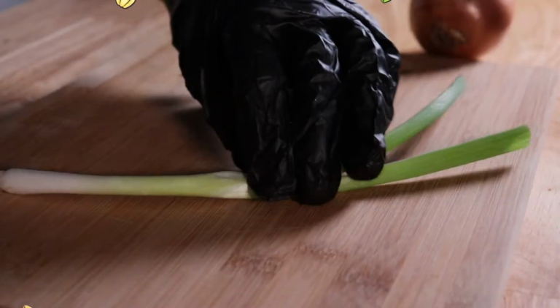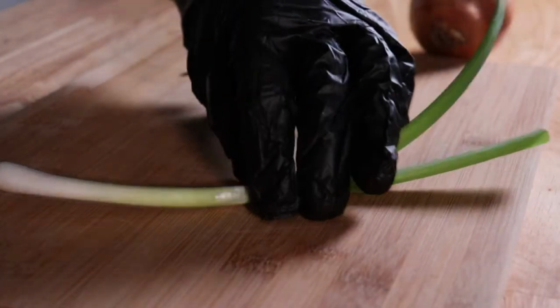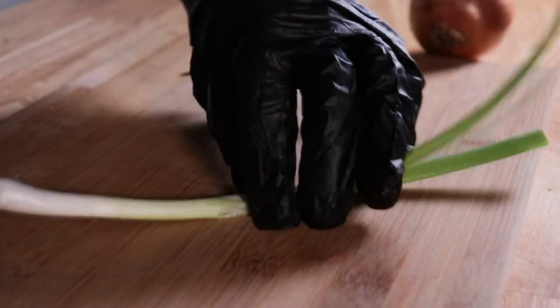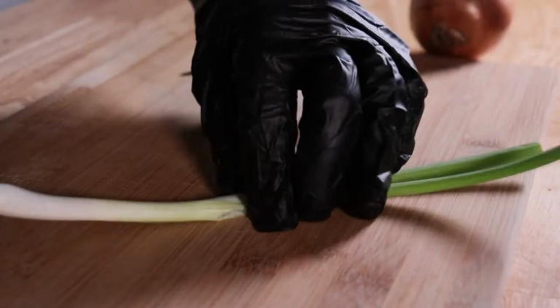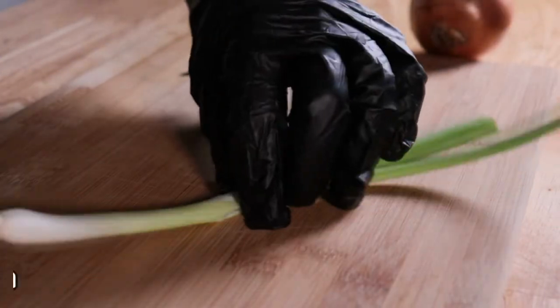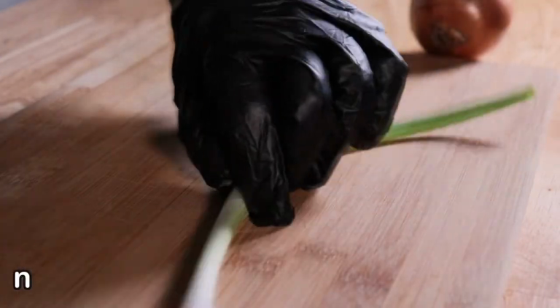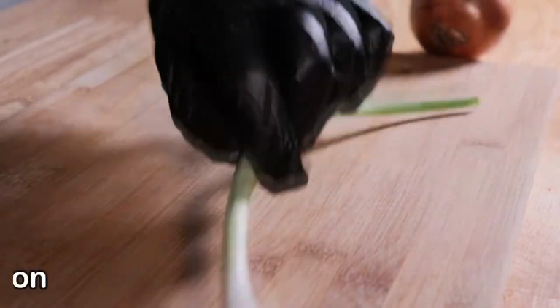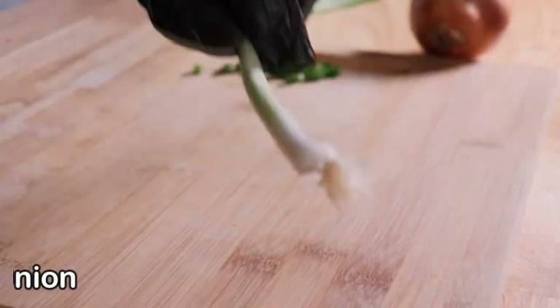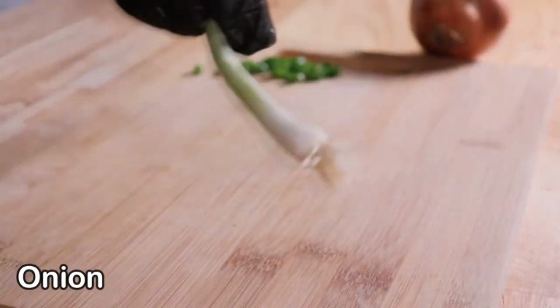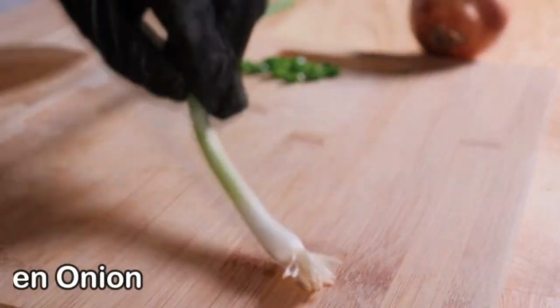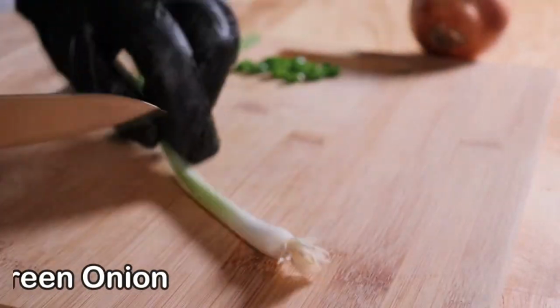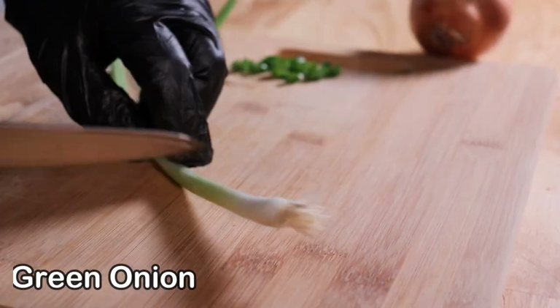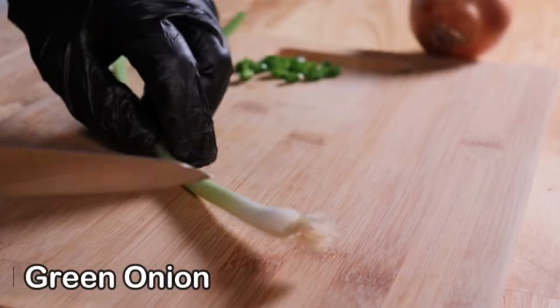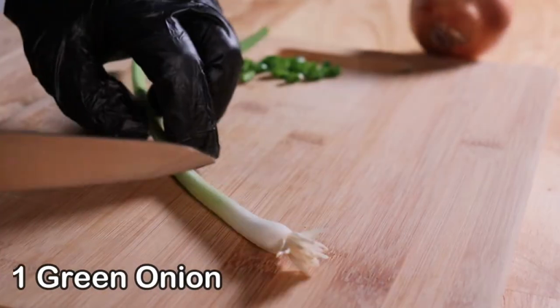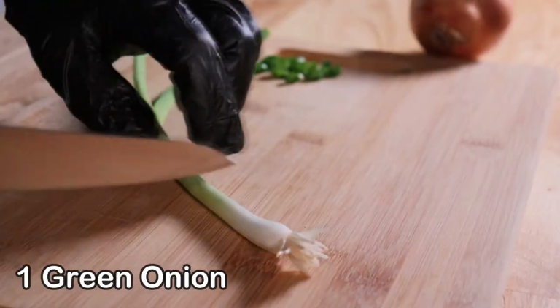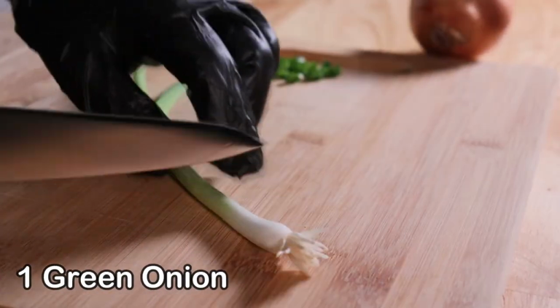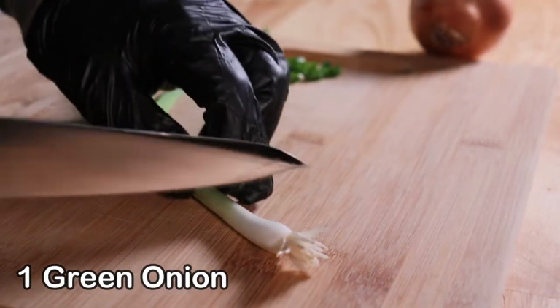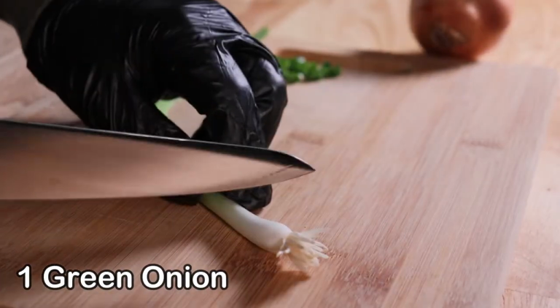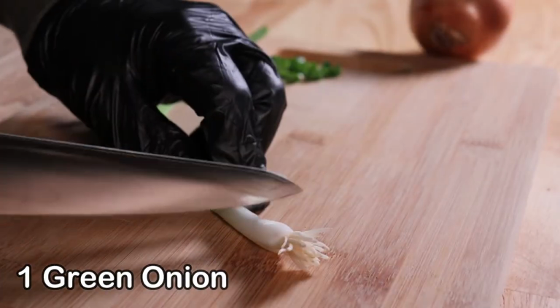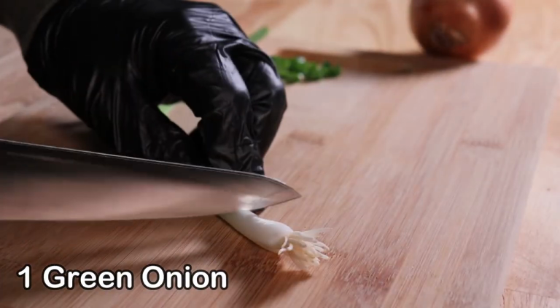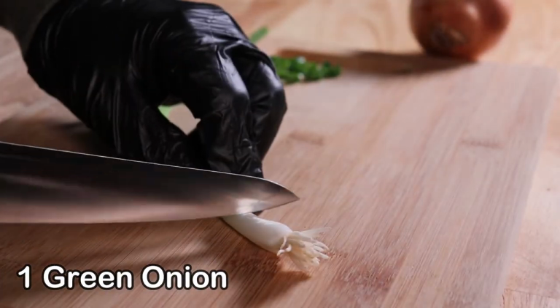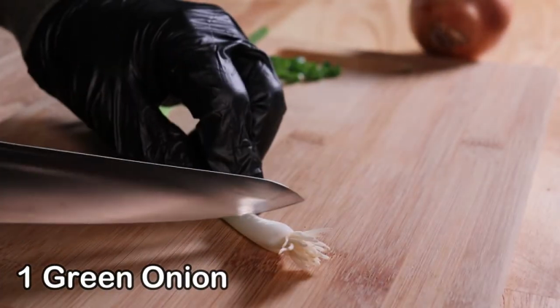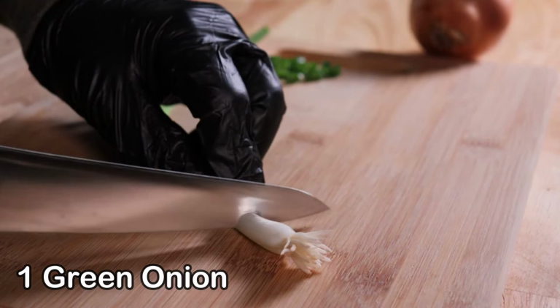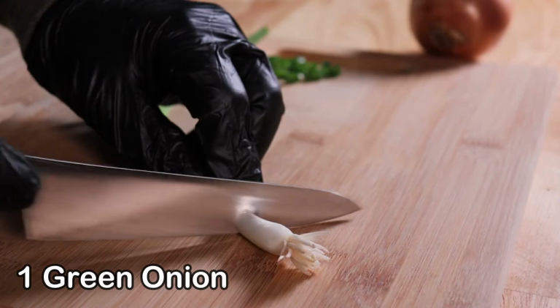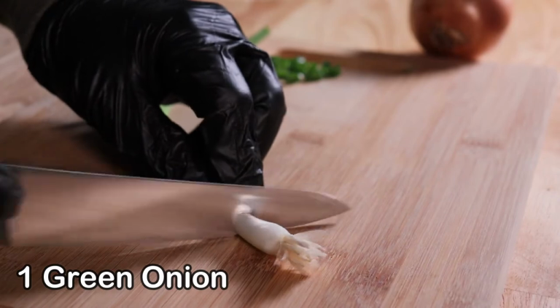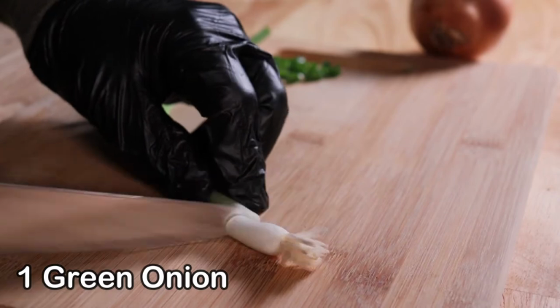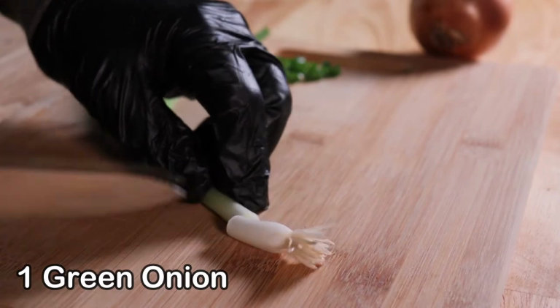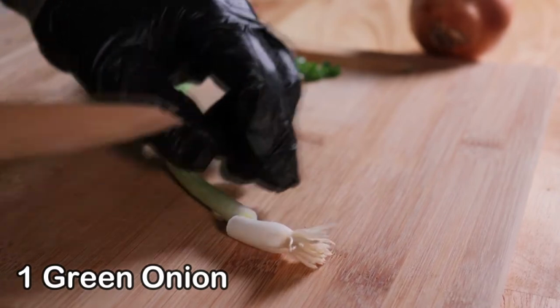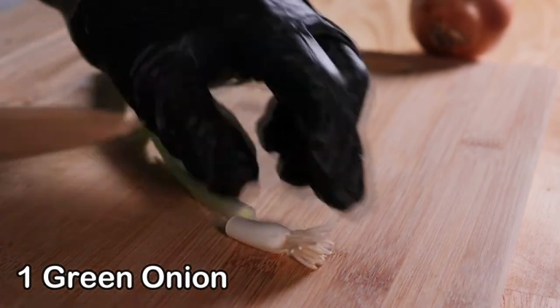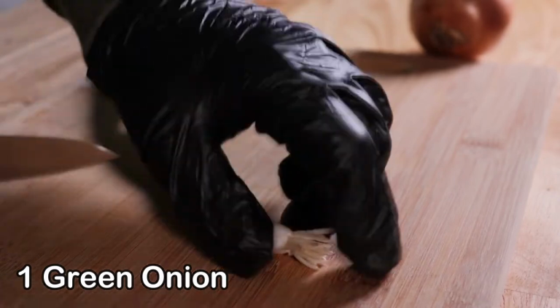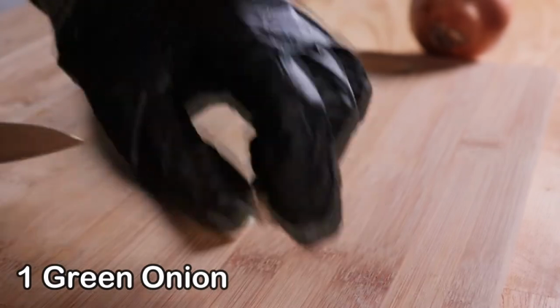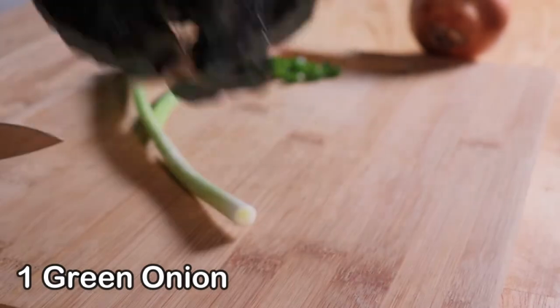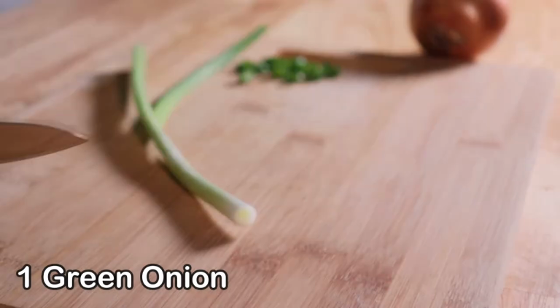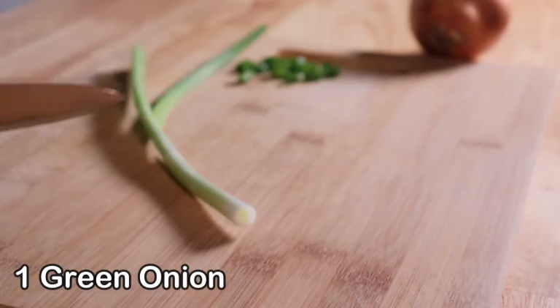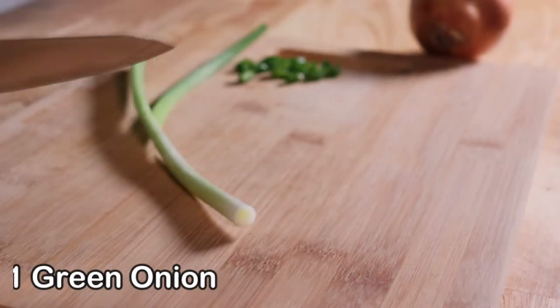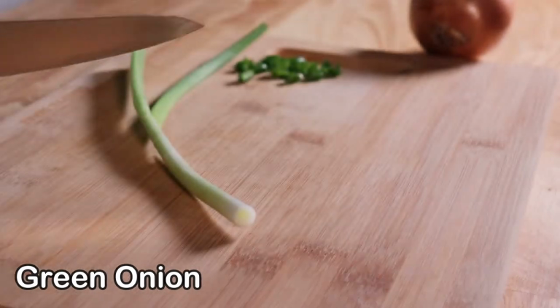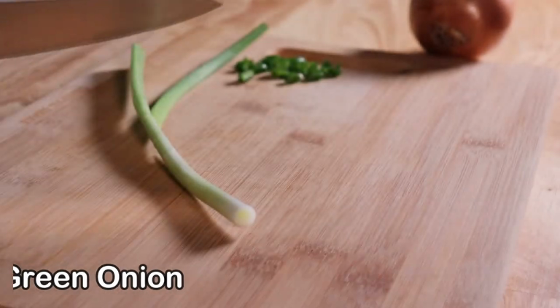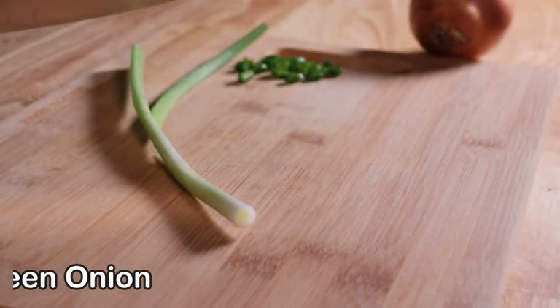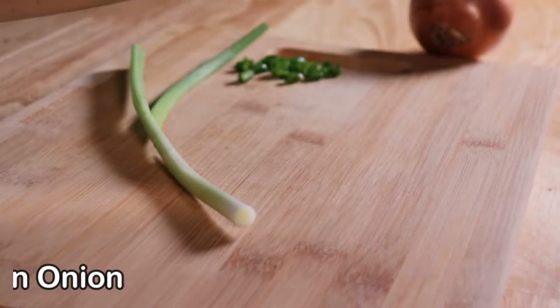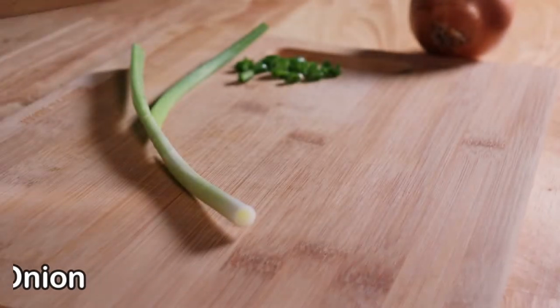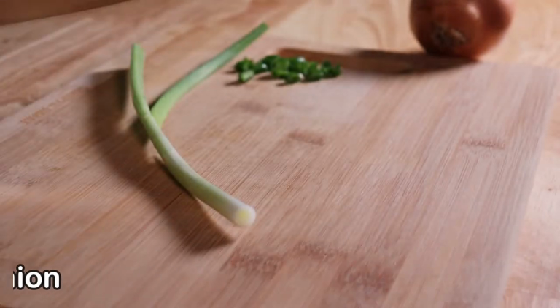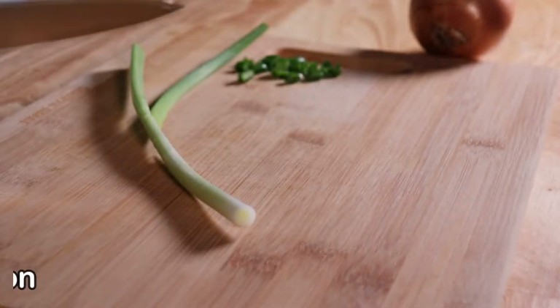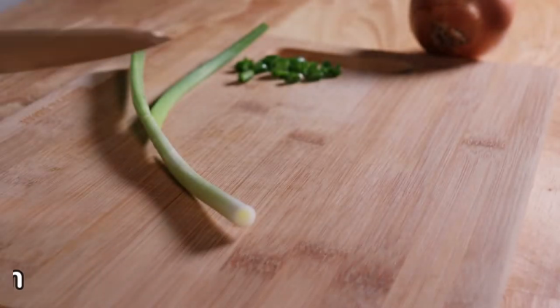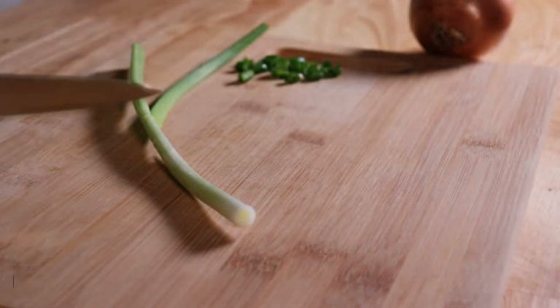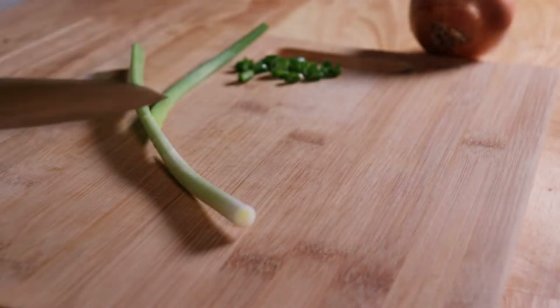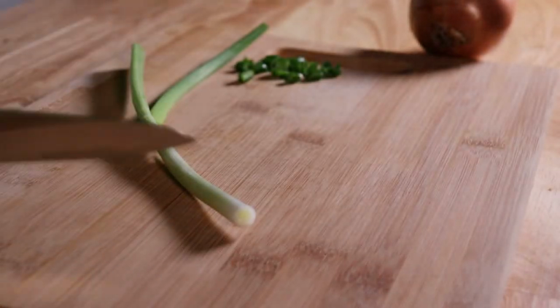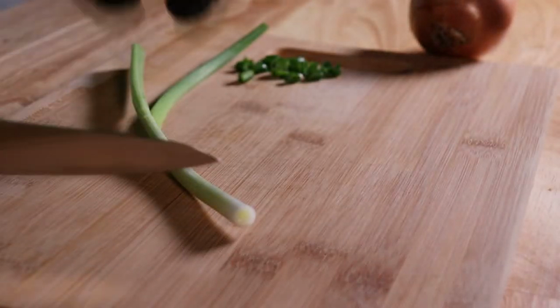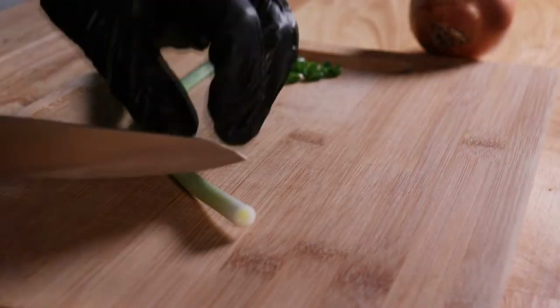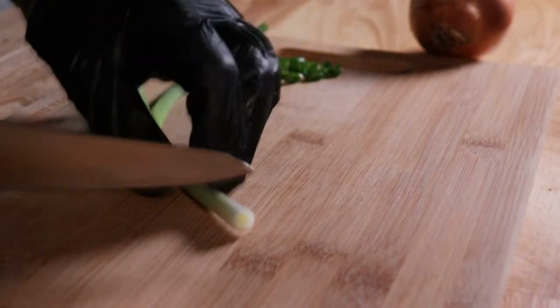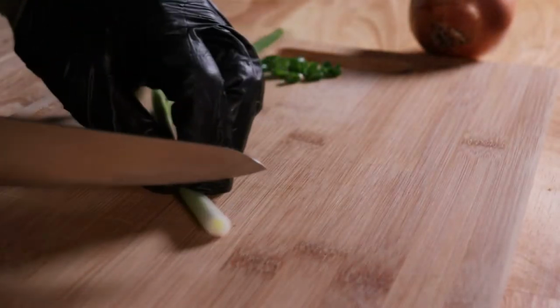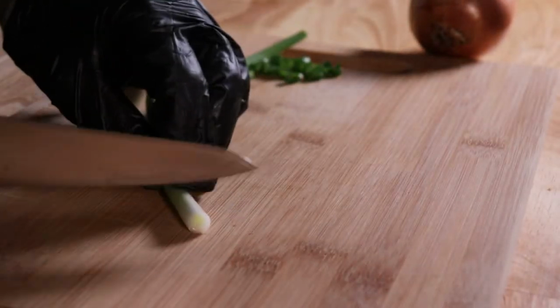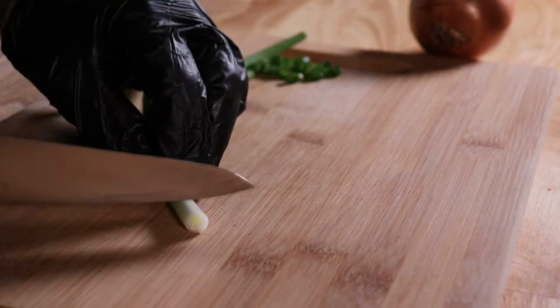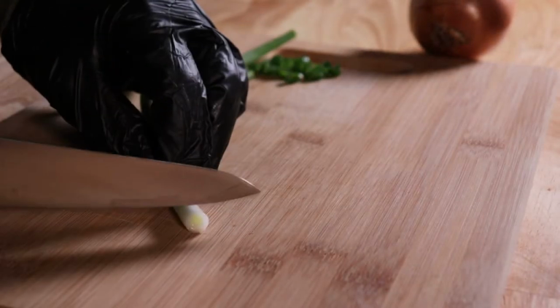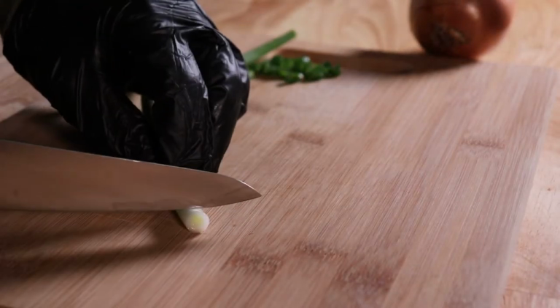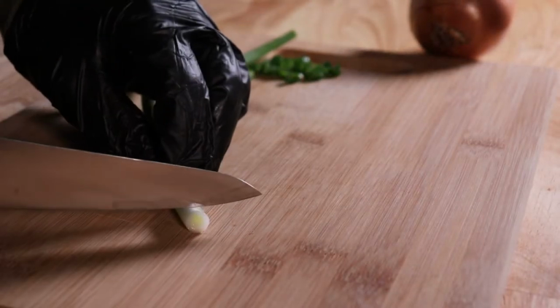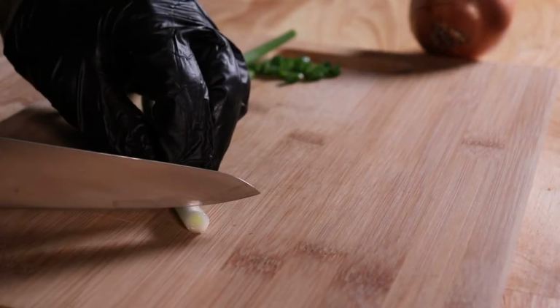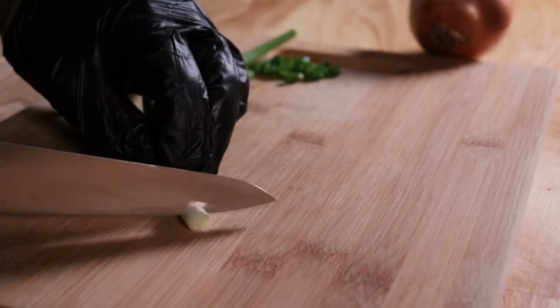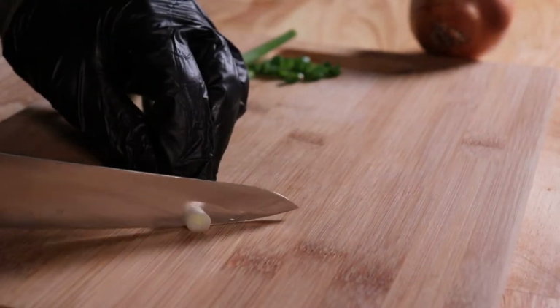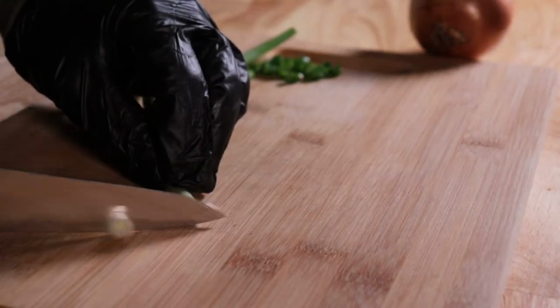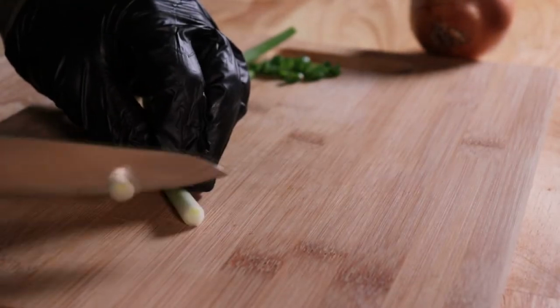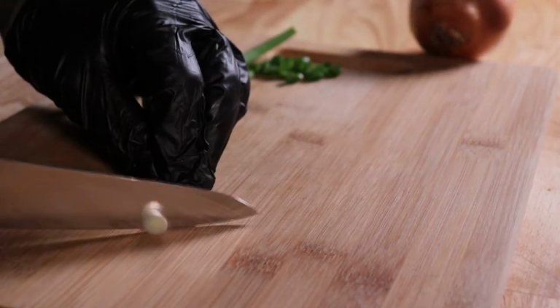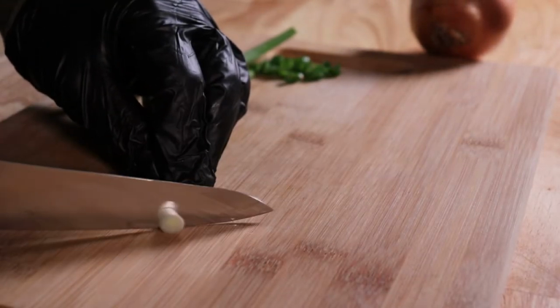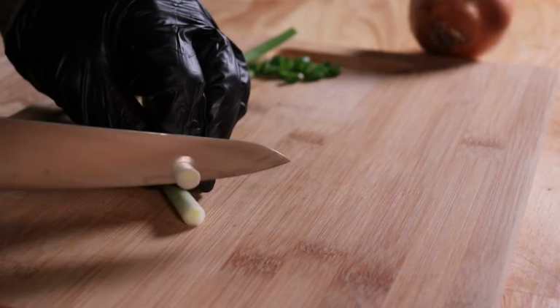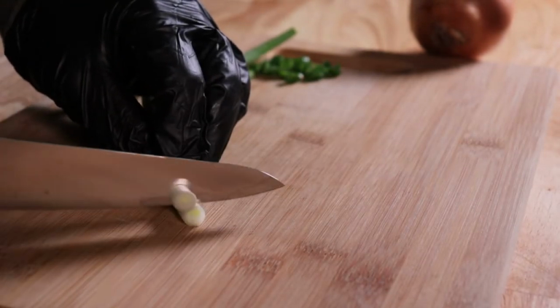Next up is a green onion. Cut off the end with the root and chop that onion into small pieces.